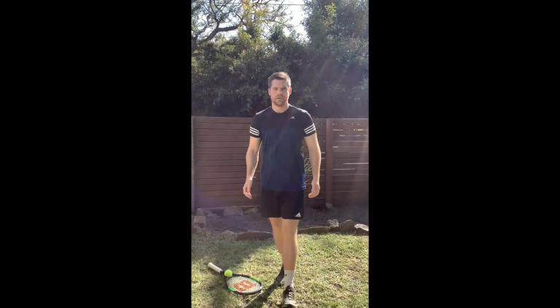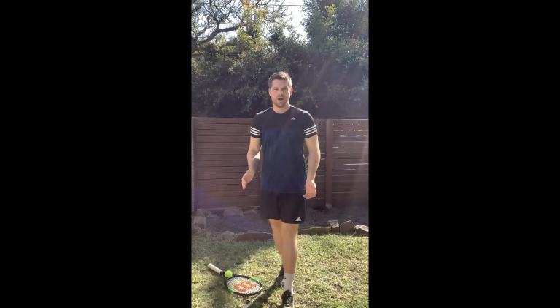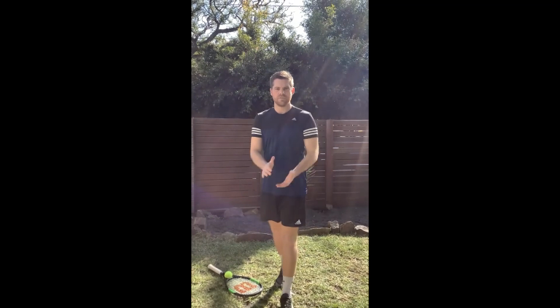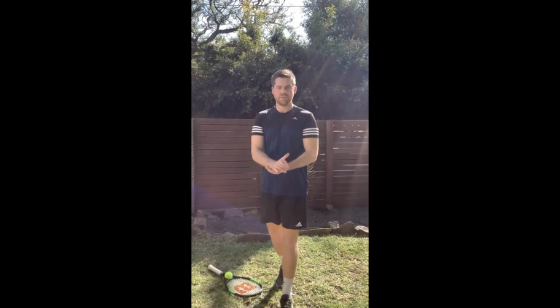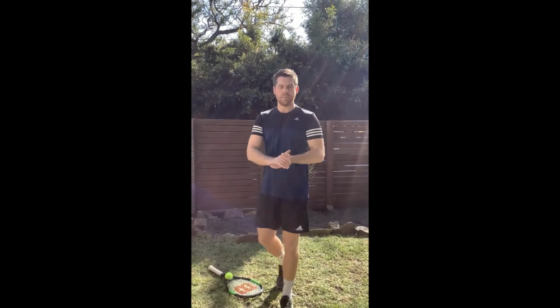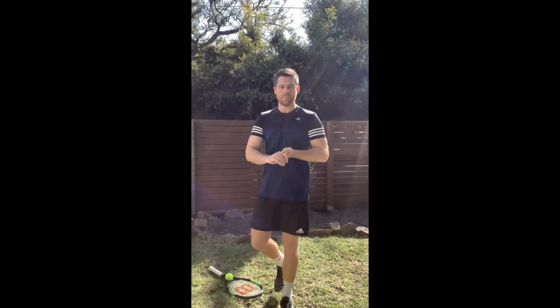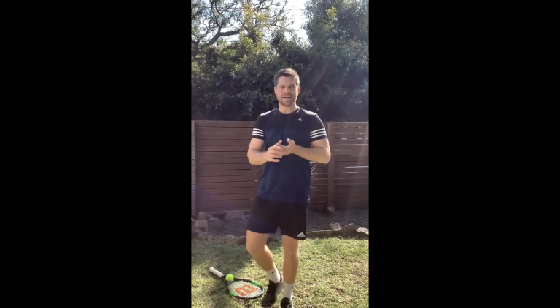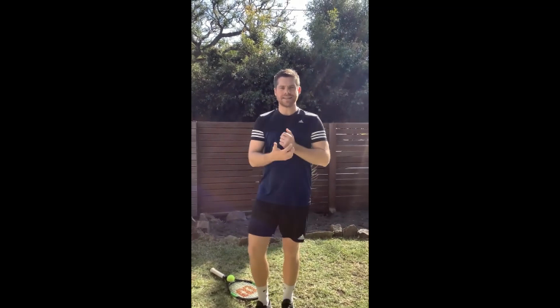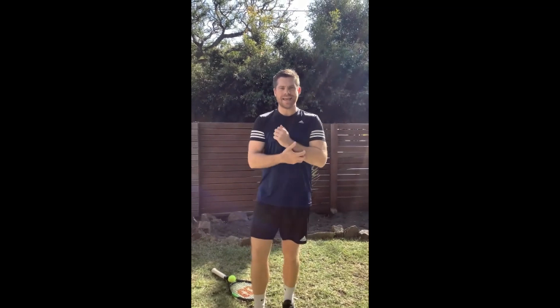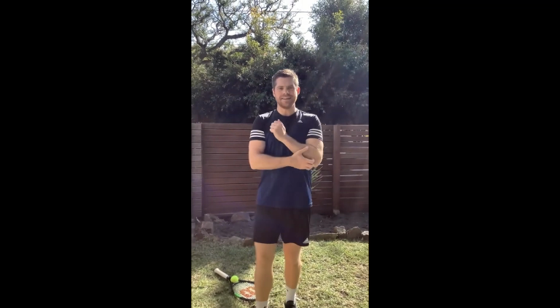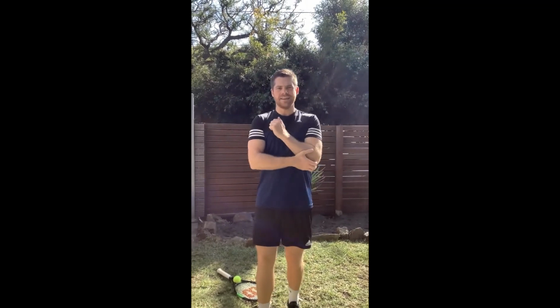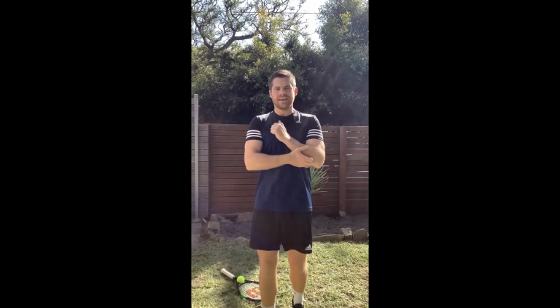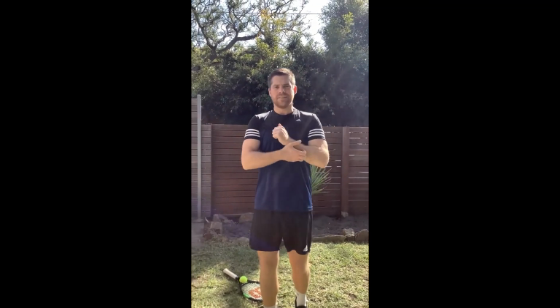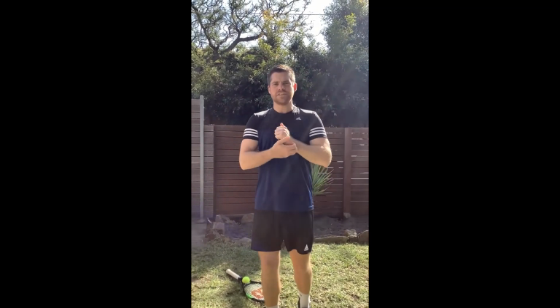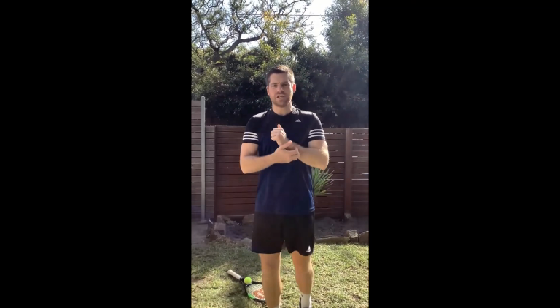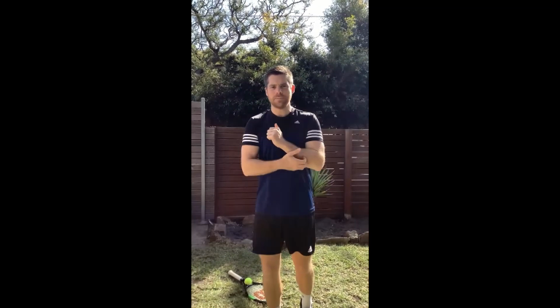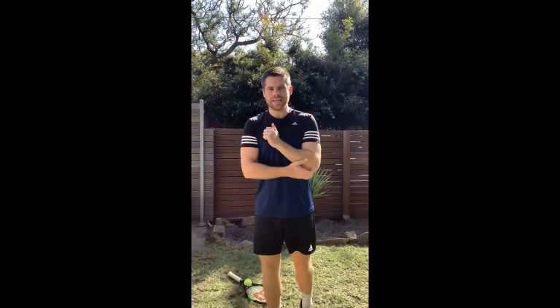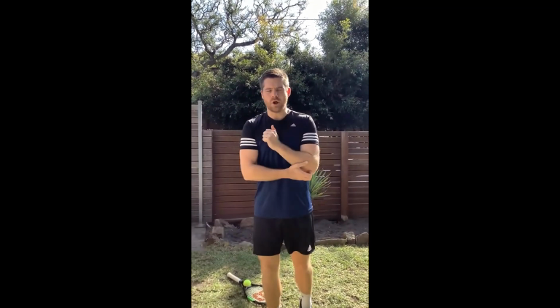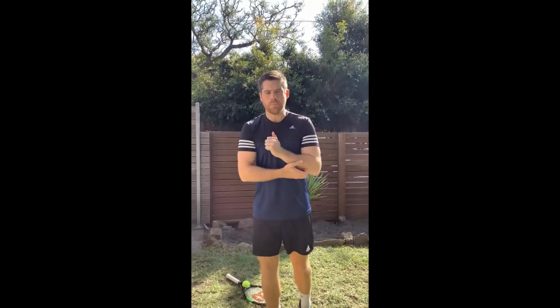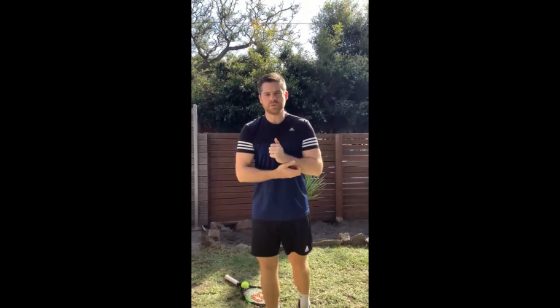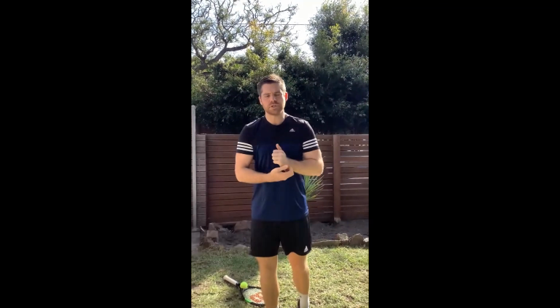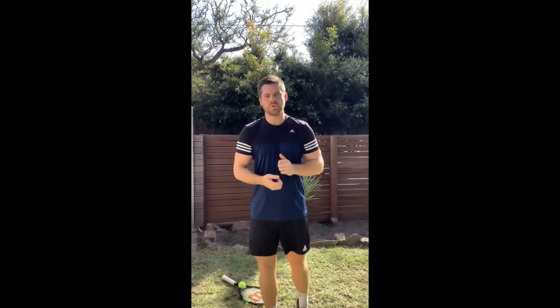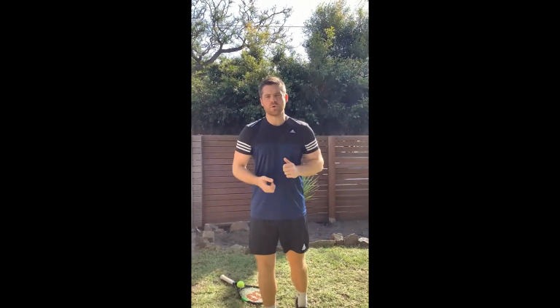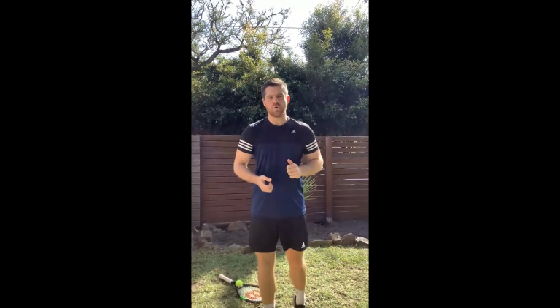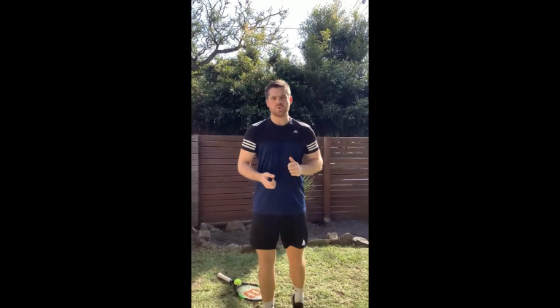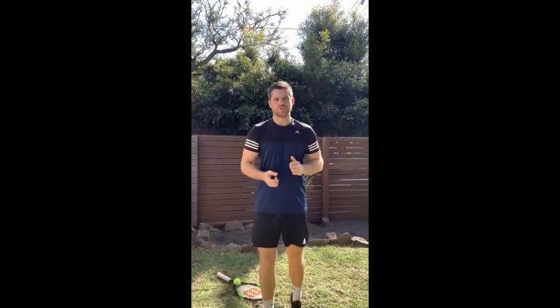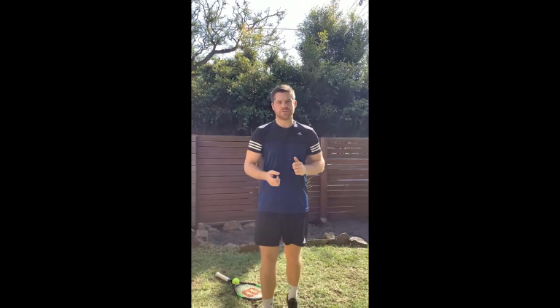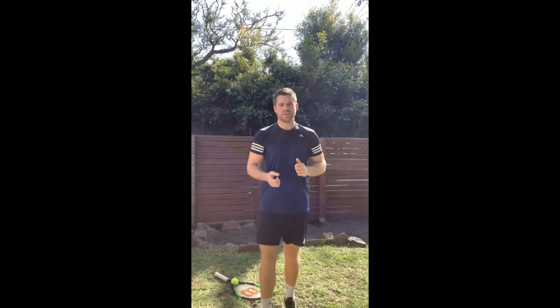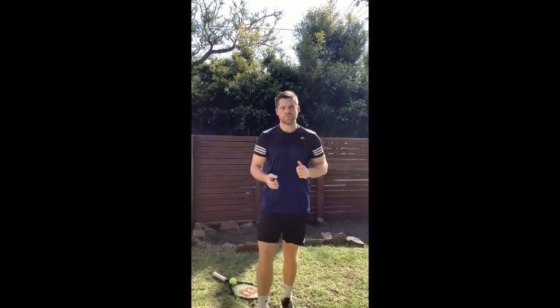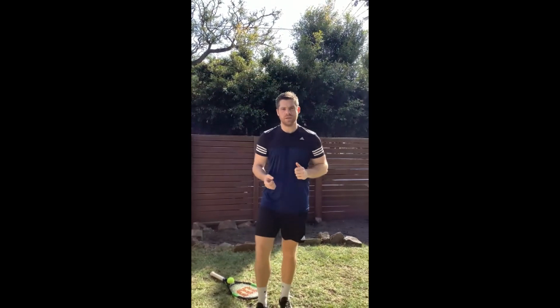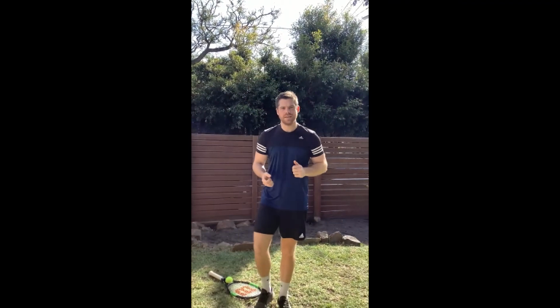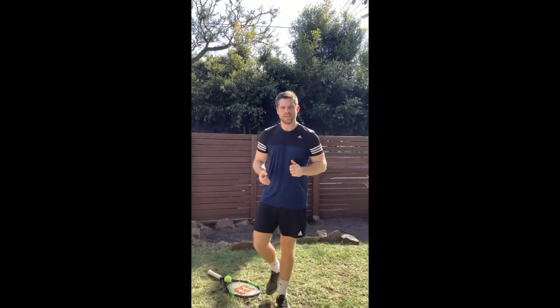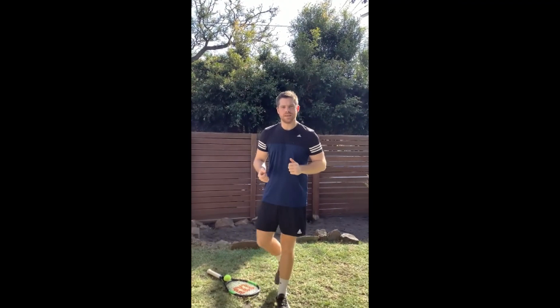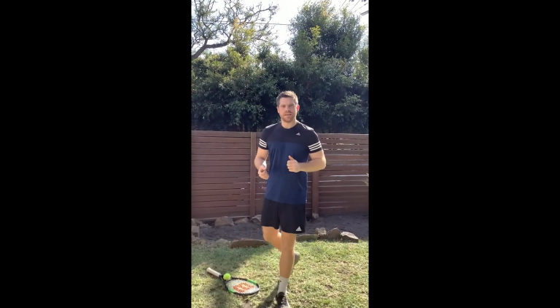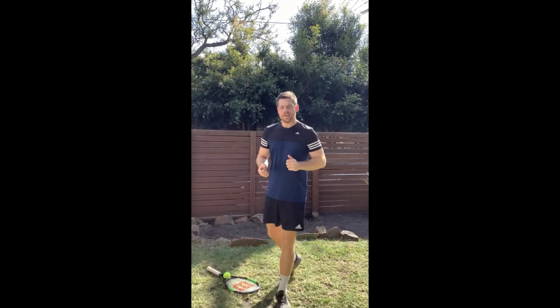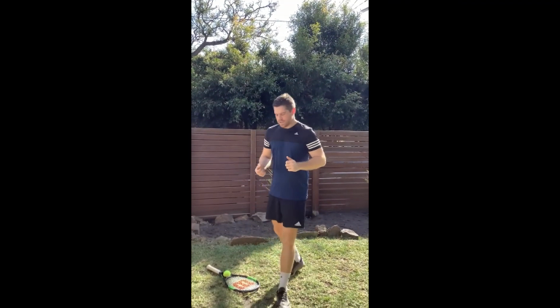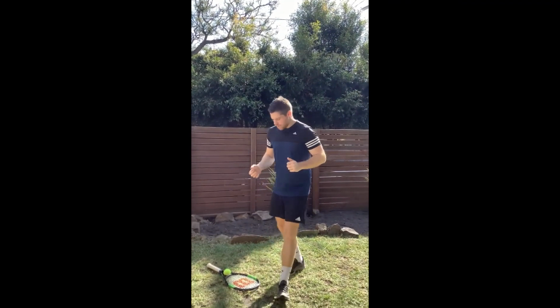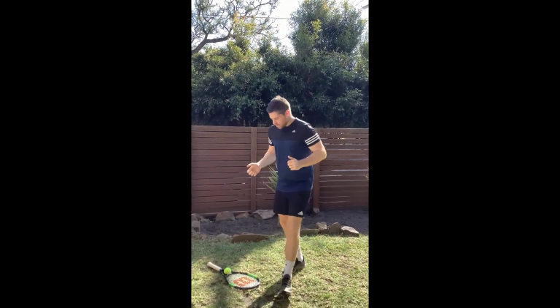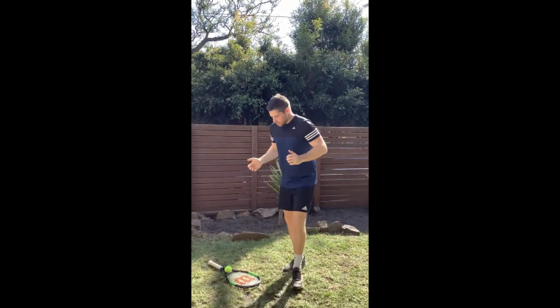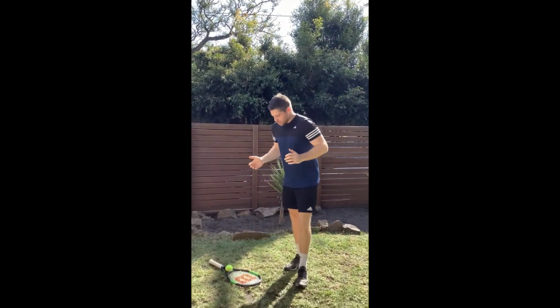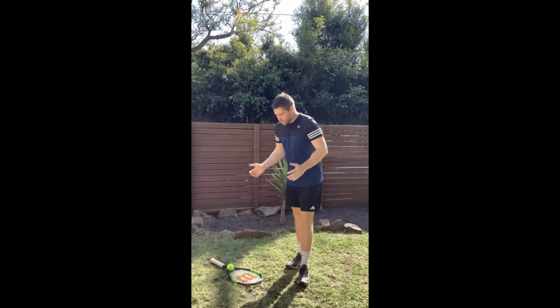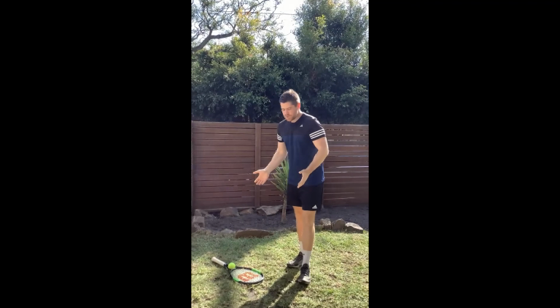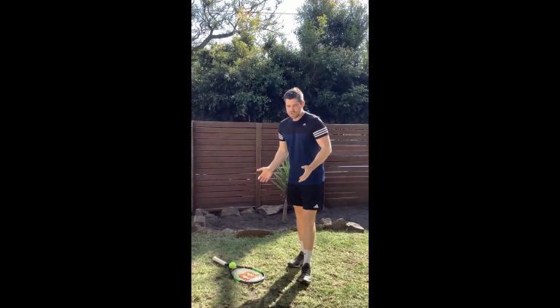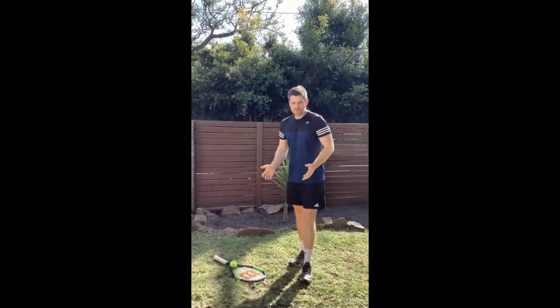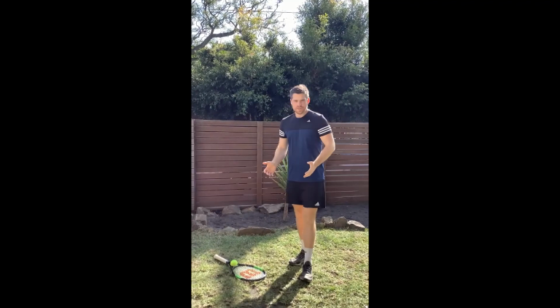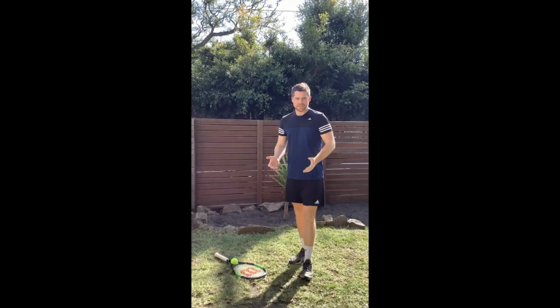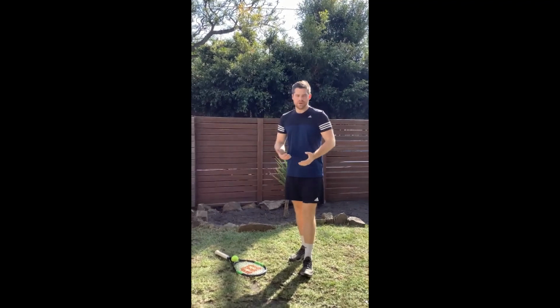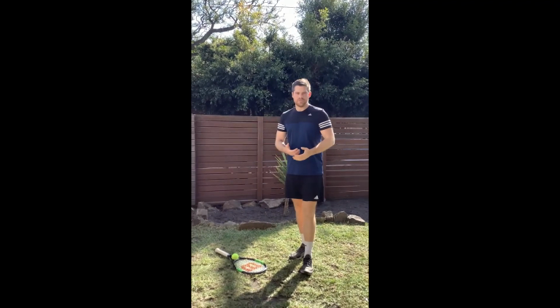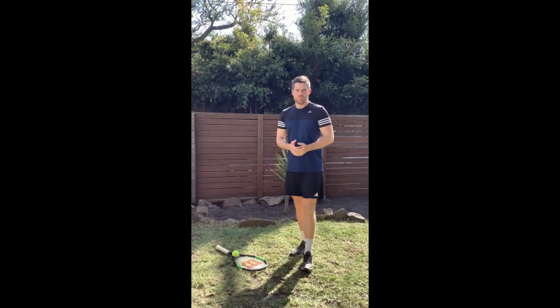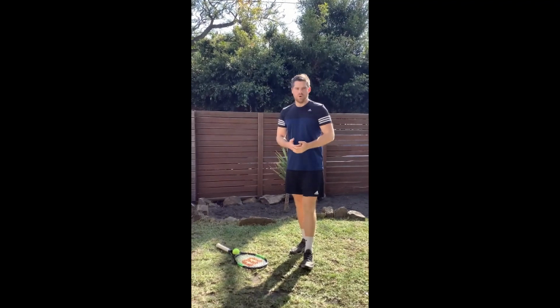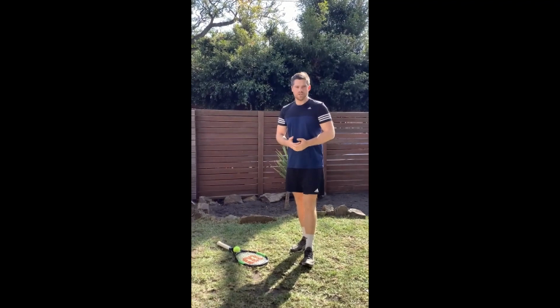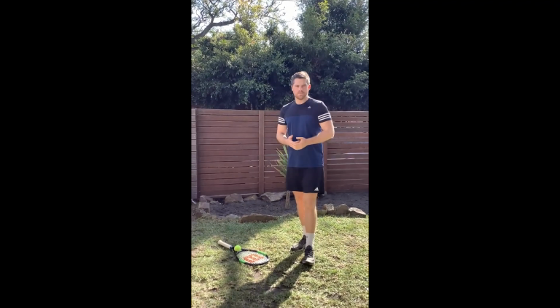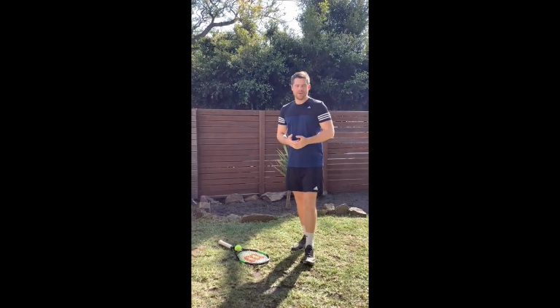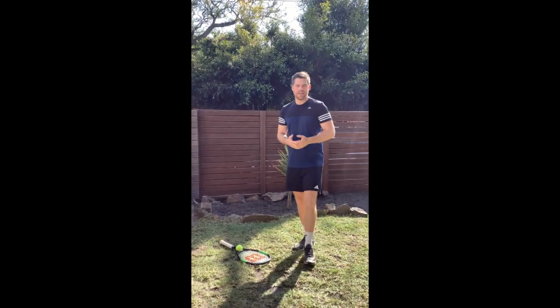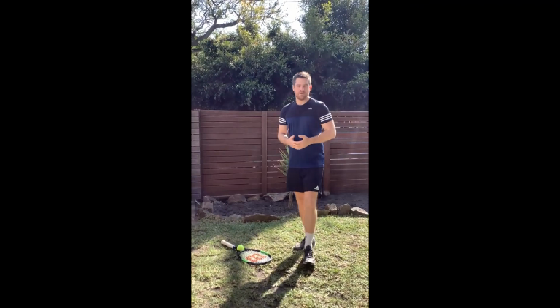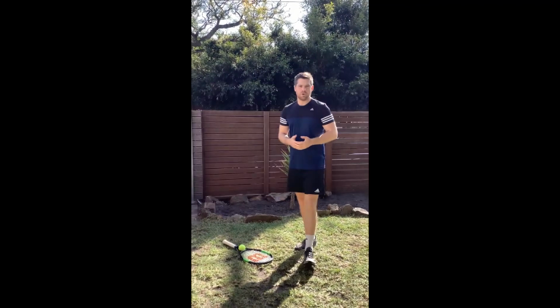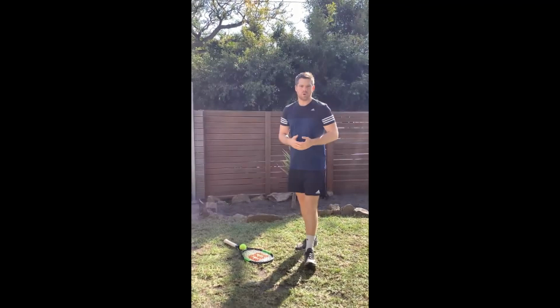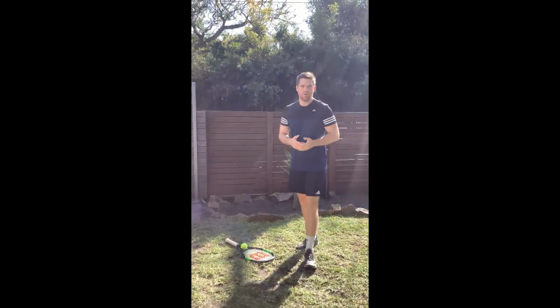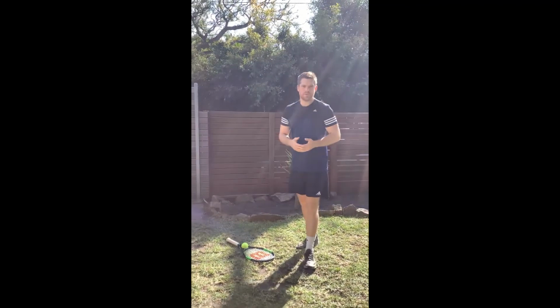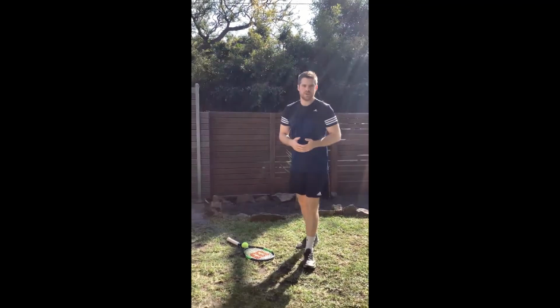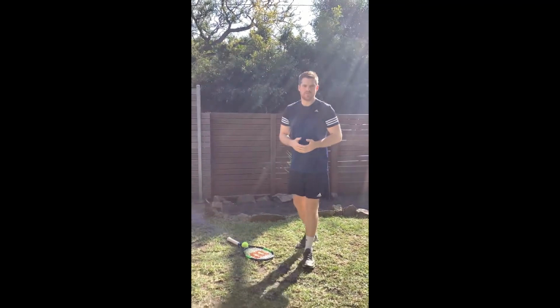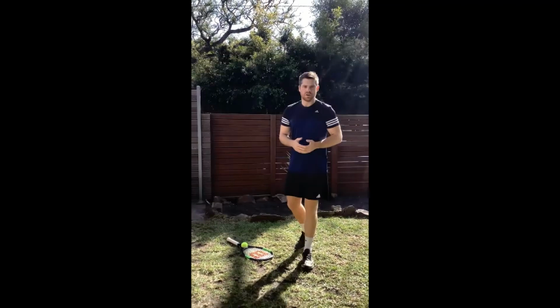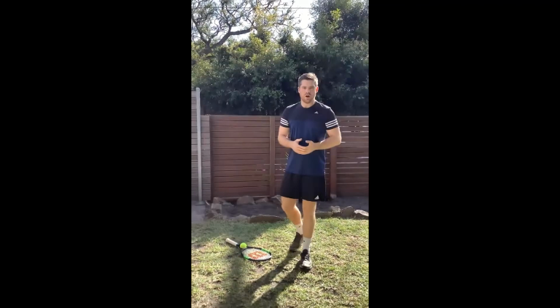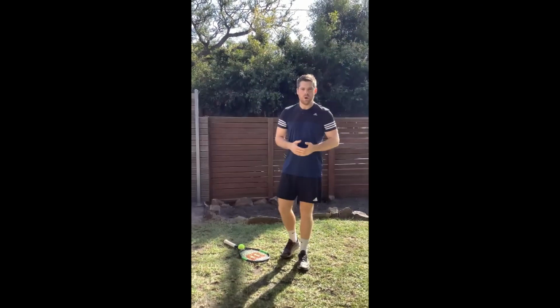Hi everyone, we're back again. This is going to be an obstacle course this week. You can do this however you want, depending on what equipment you've got at home.